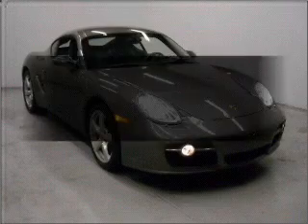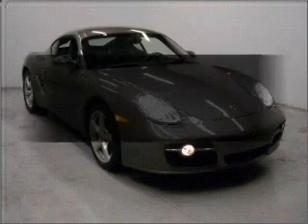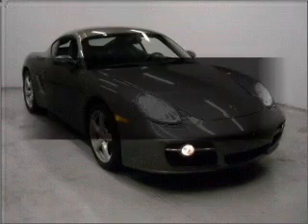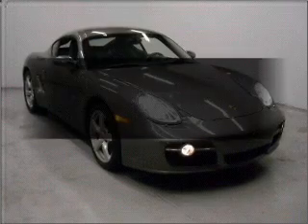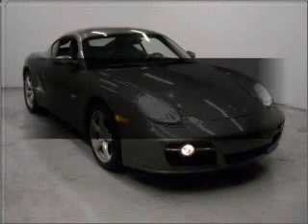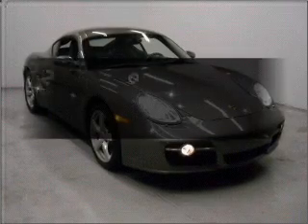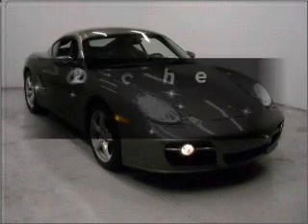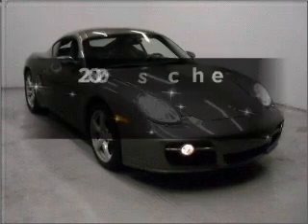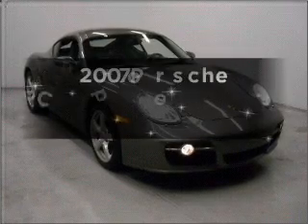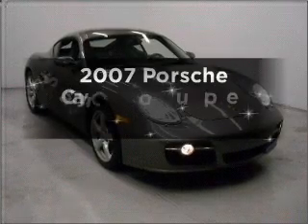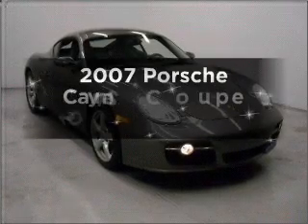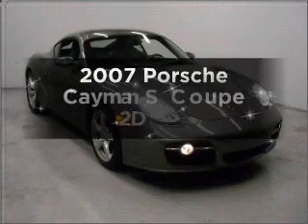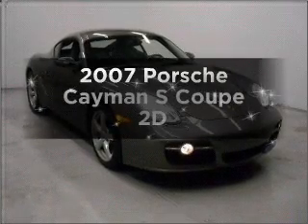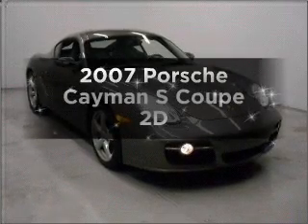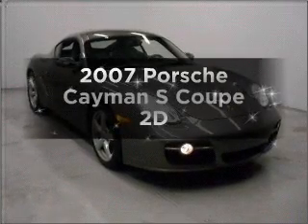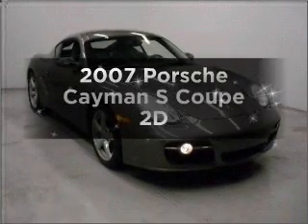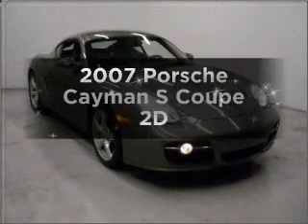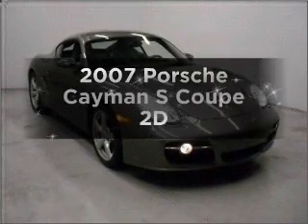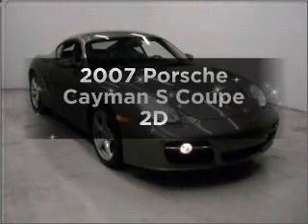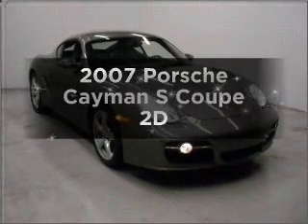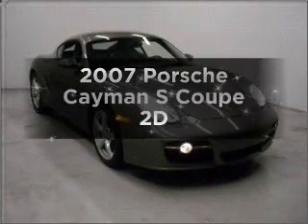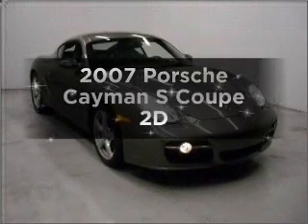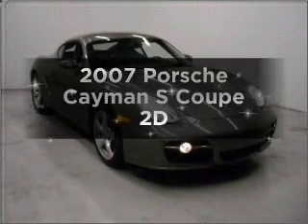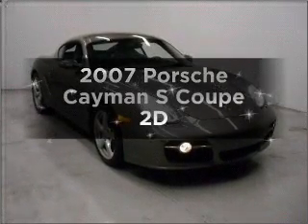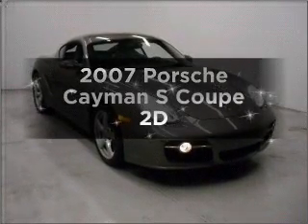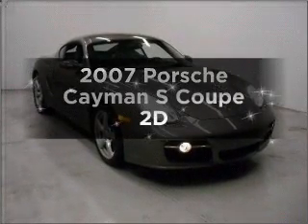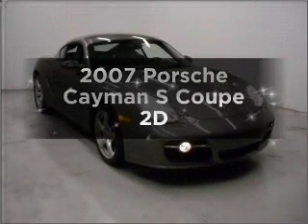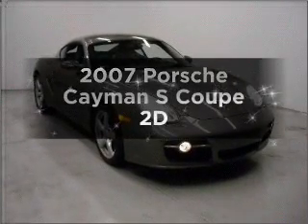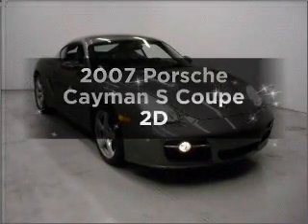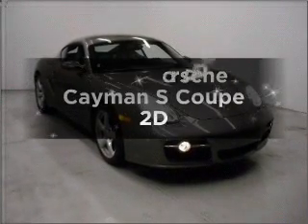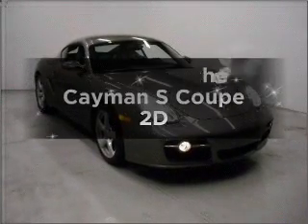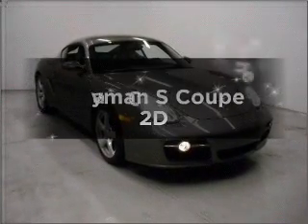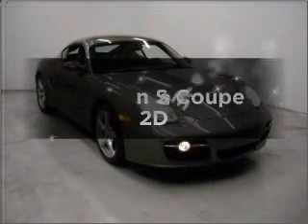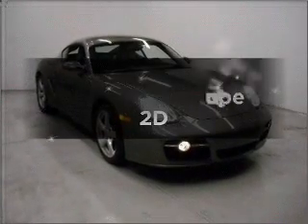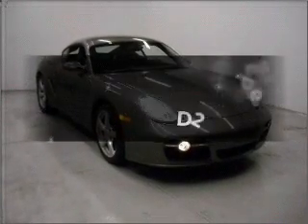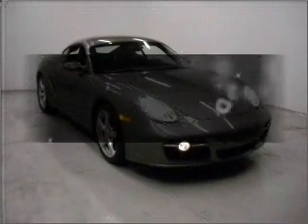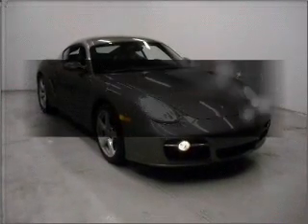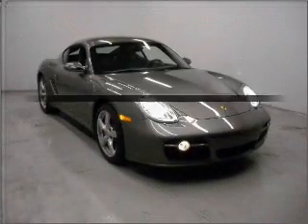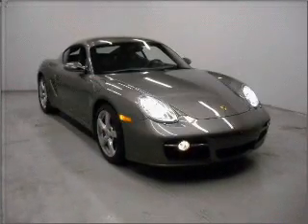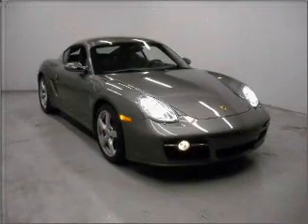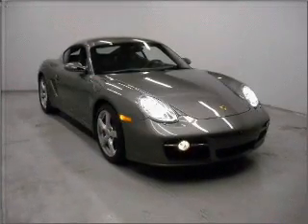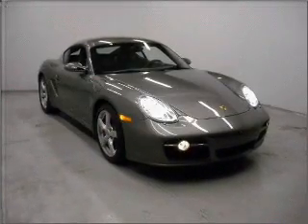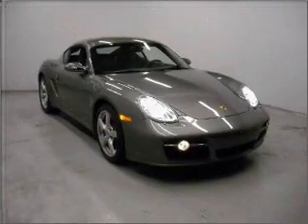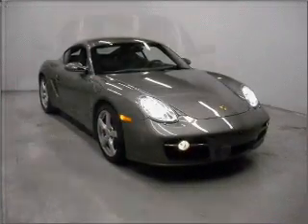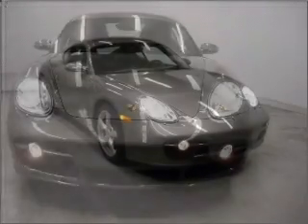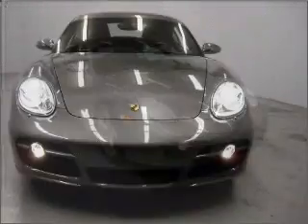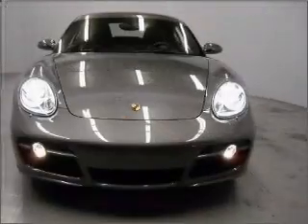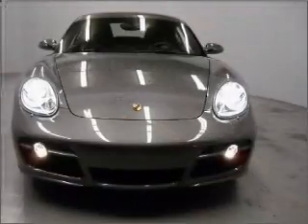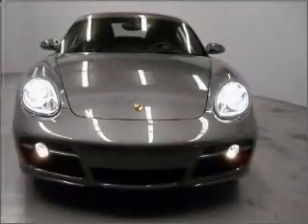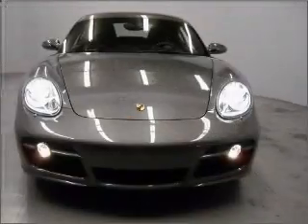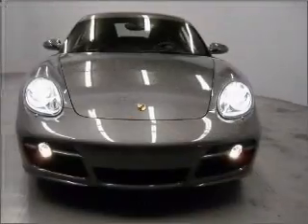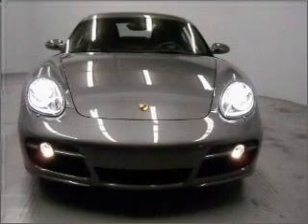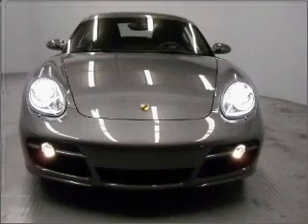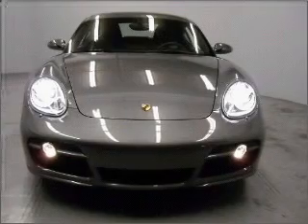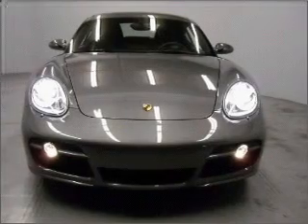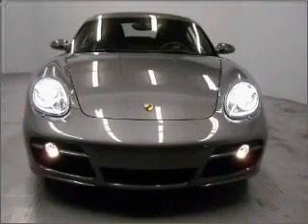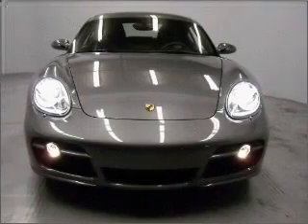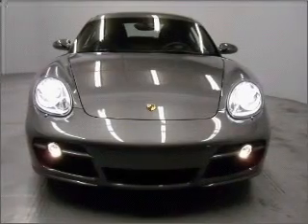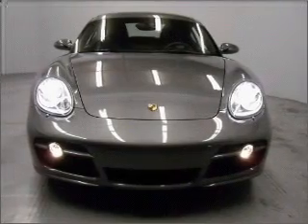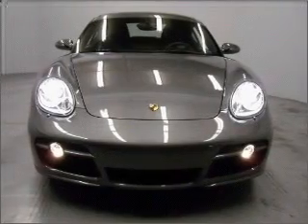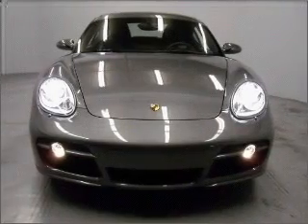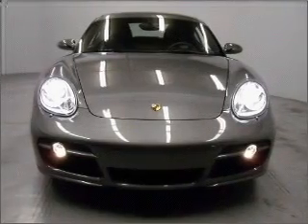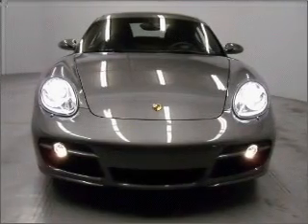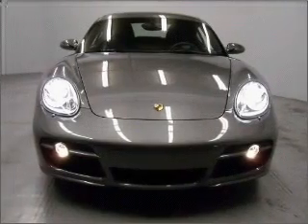Presenting the 2007 Porsche Cayman. If you're looking for an automobile with great attributes, look no further.